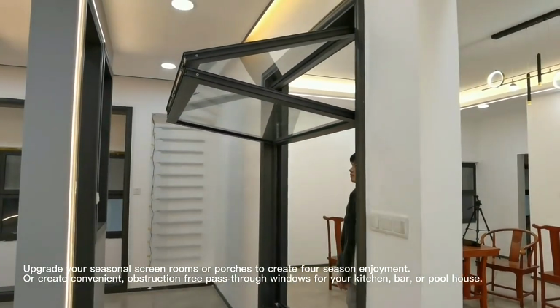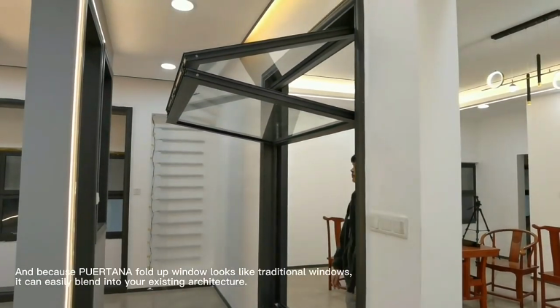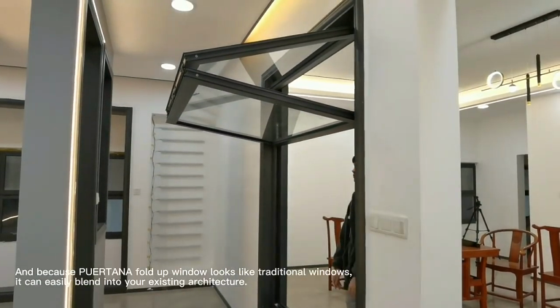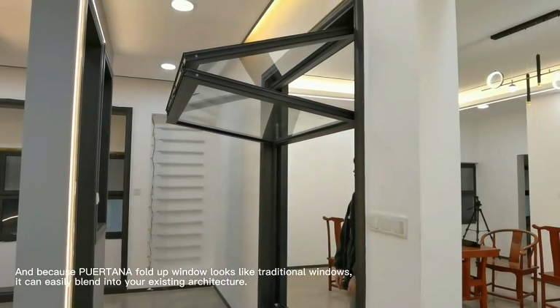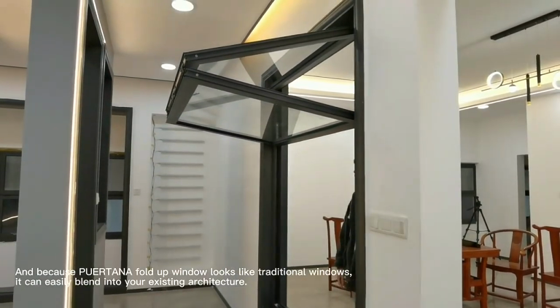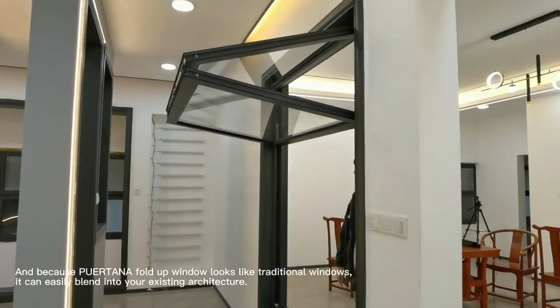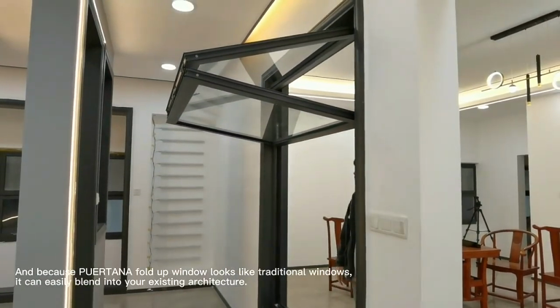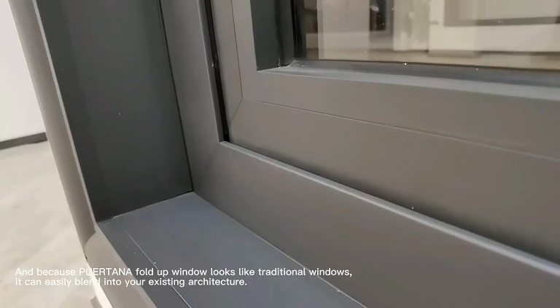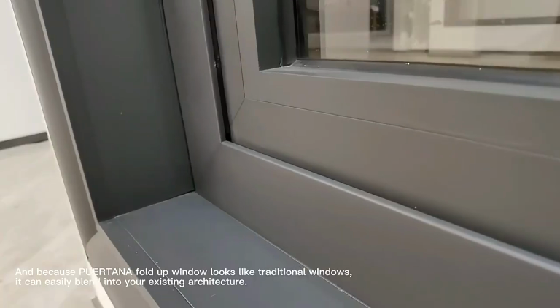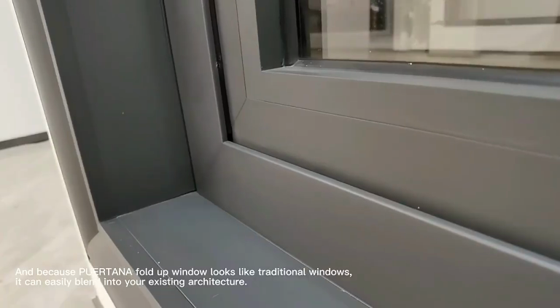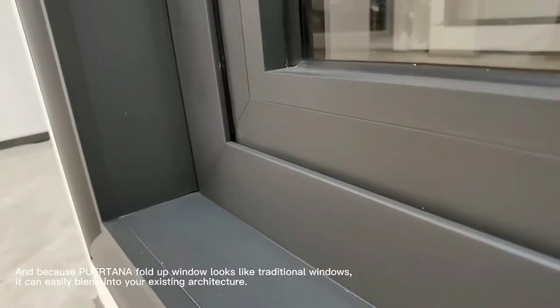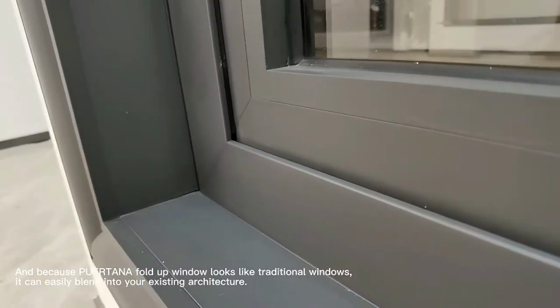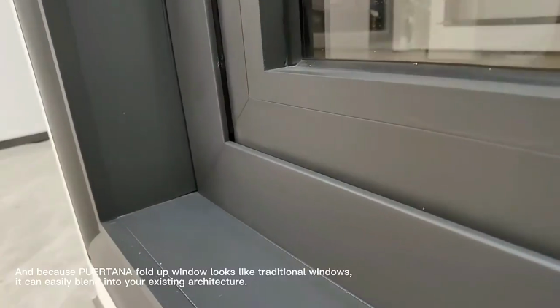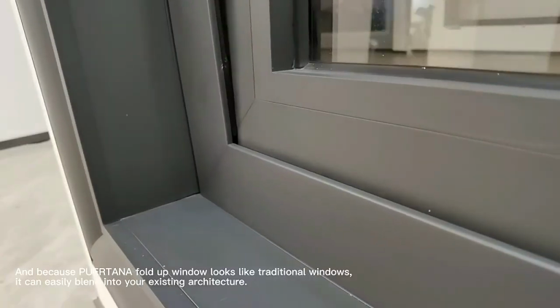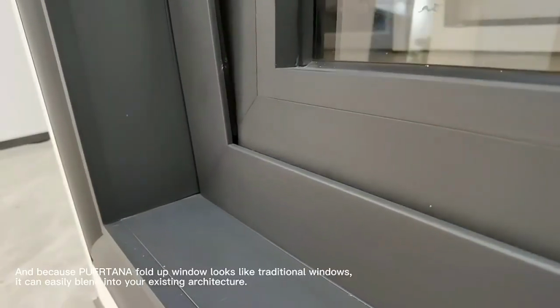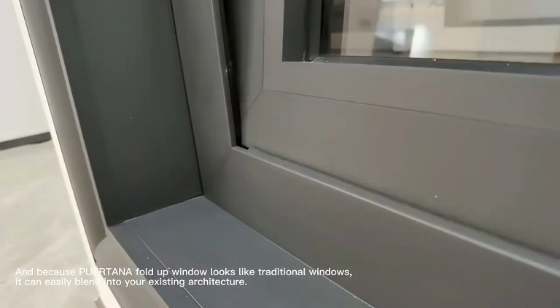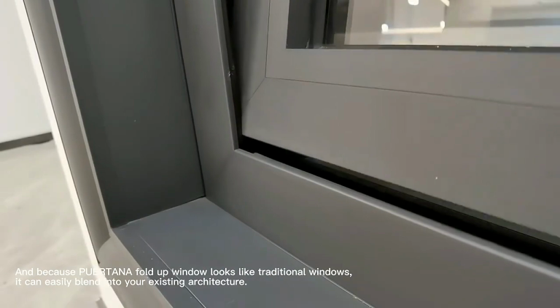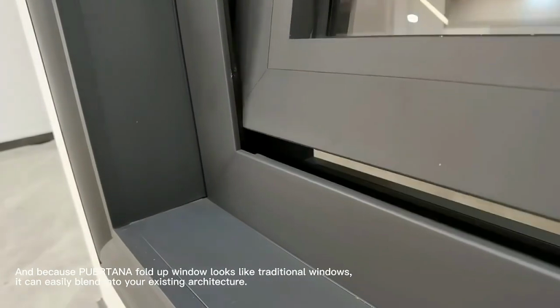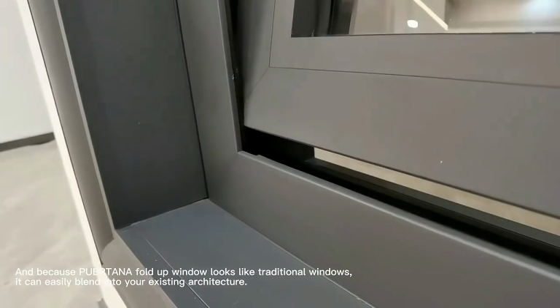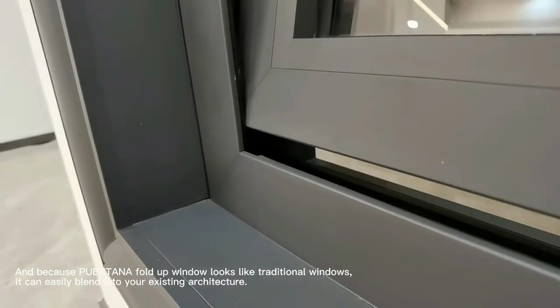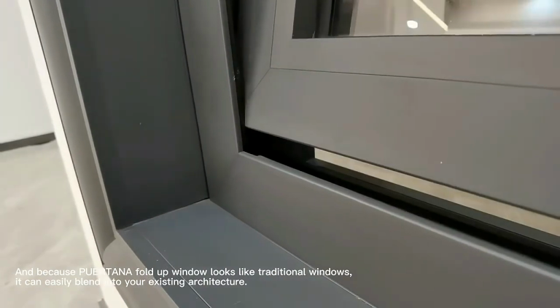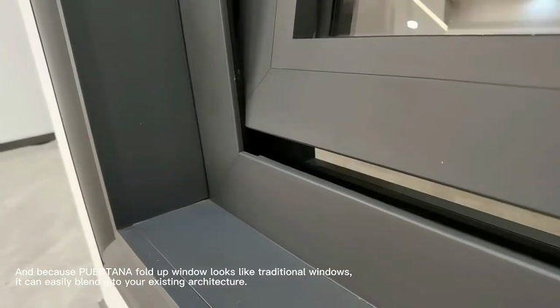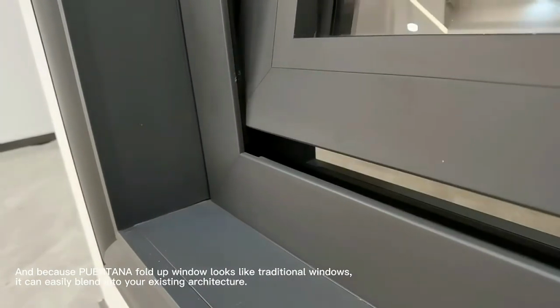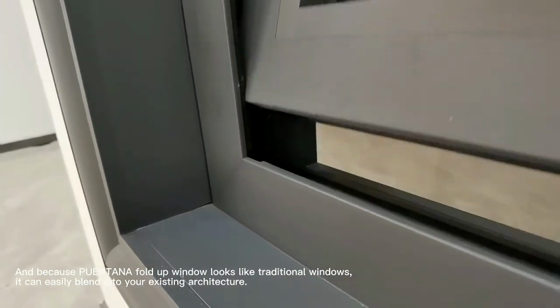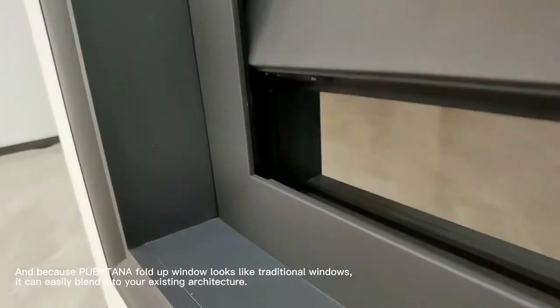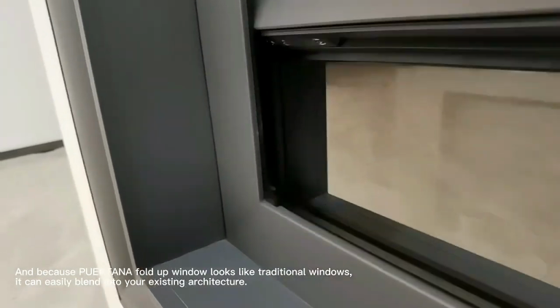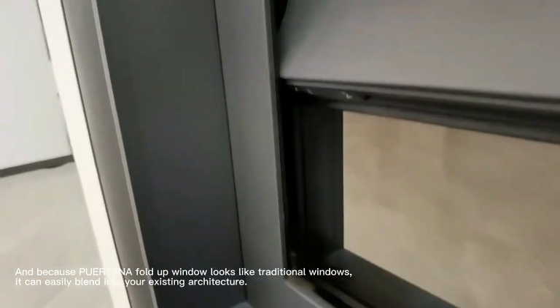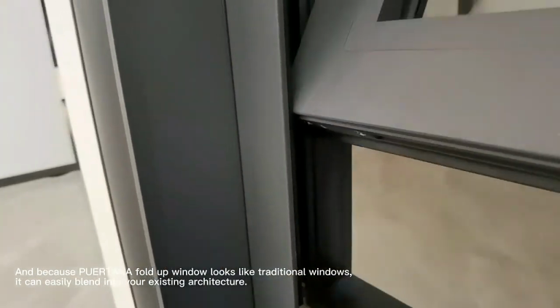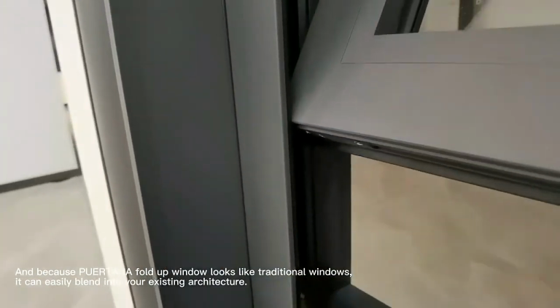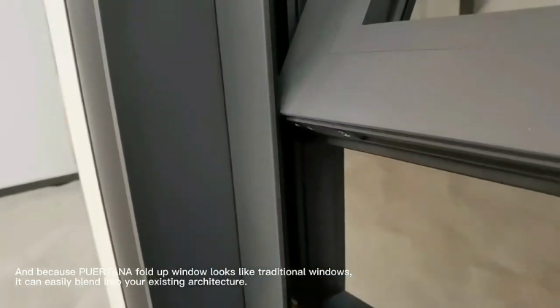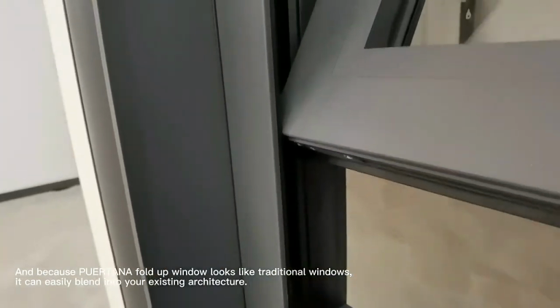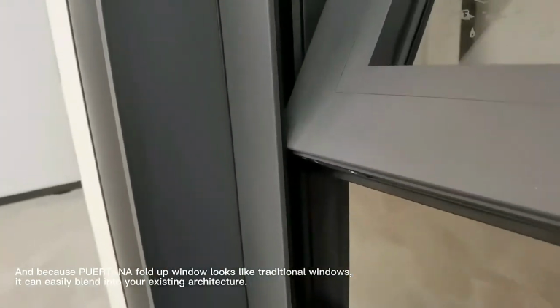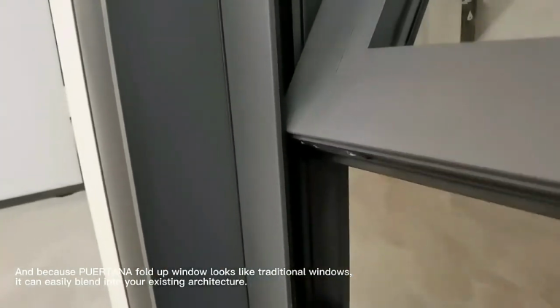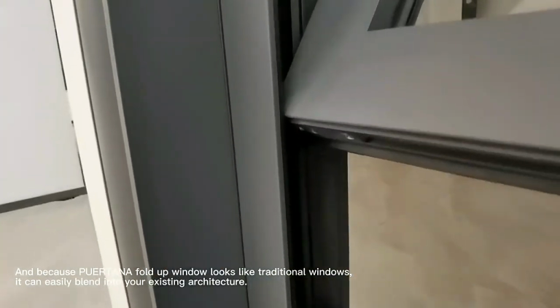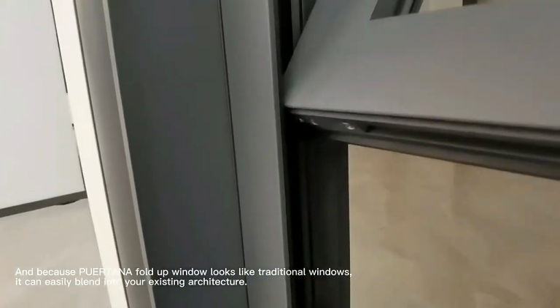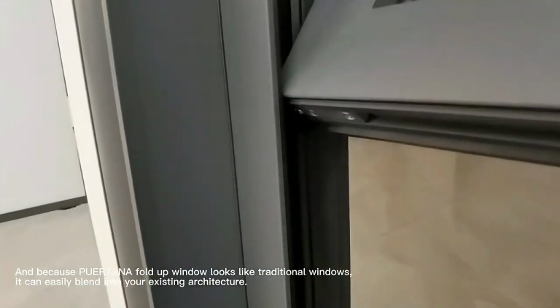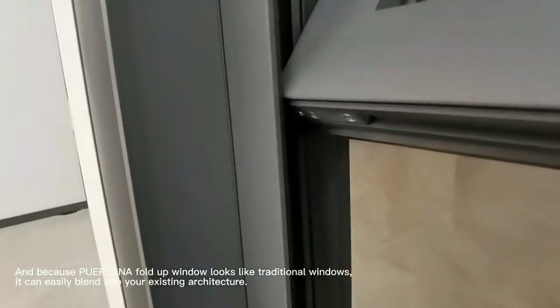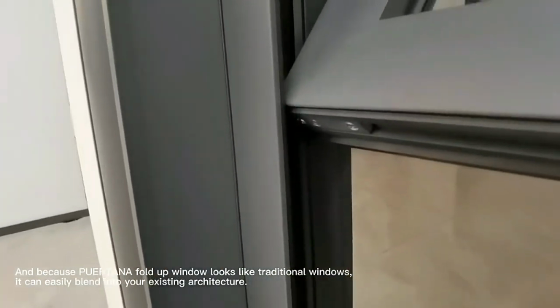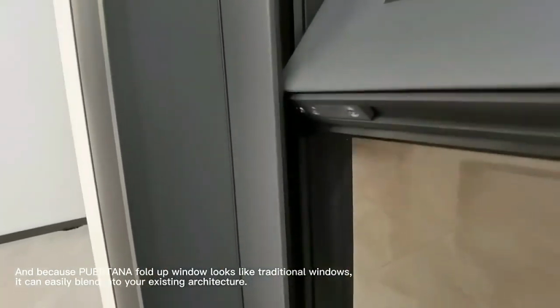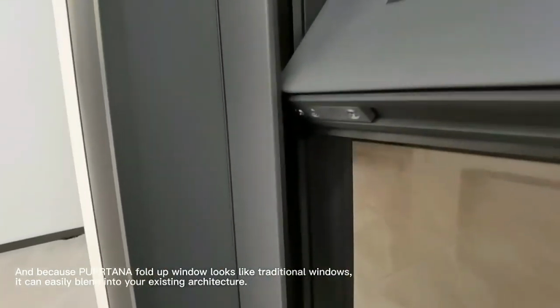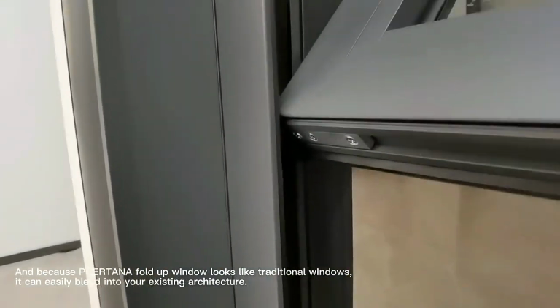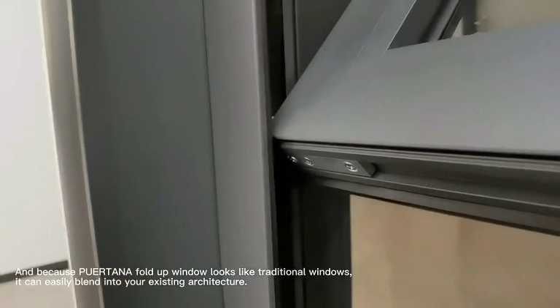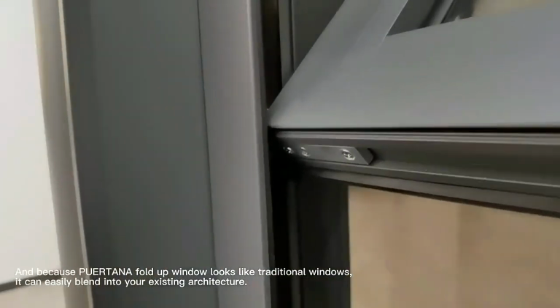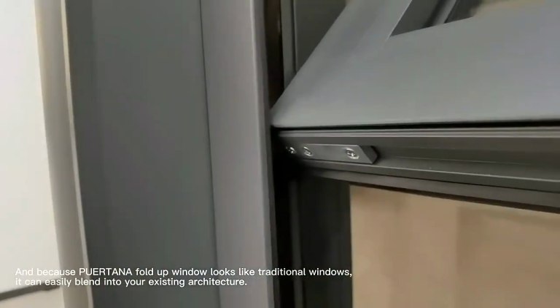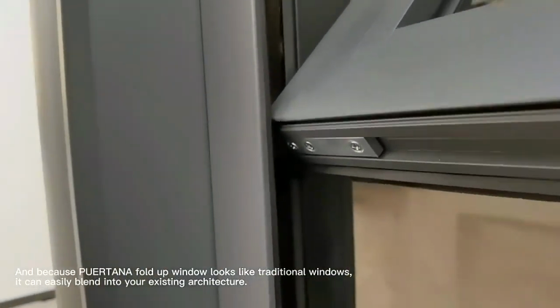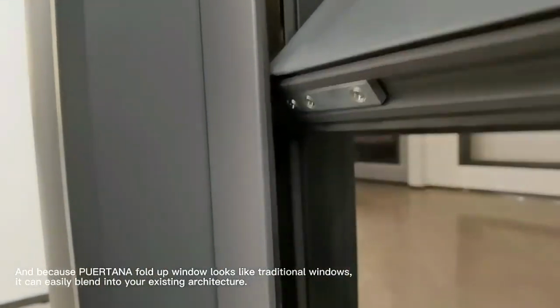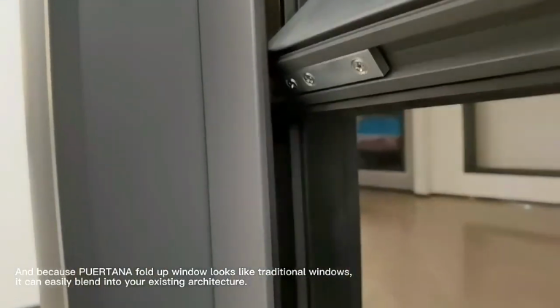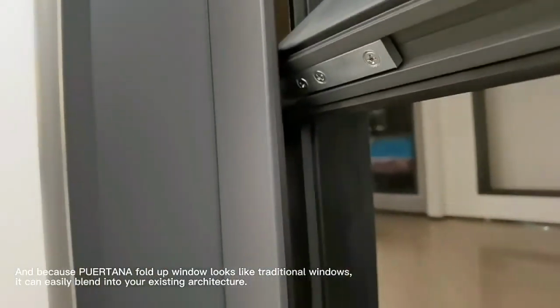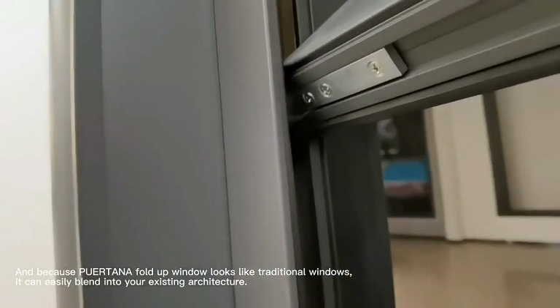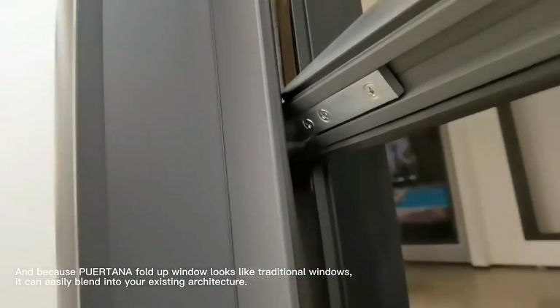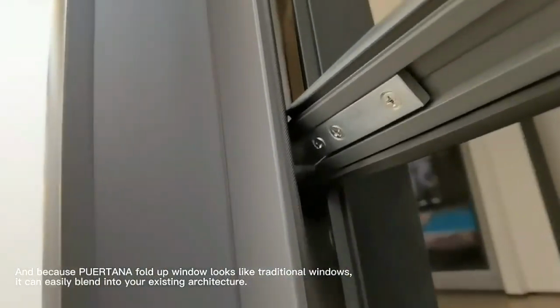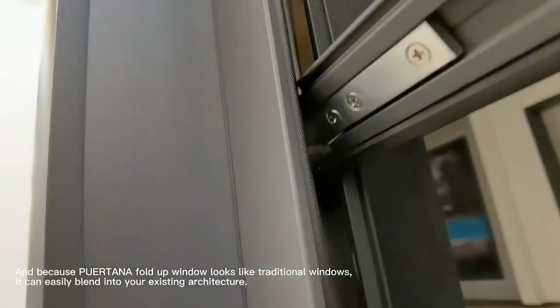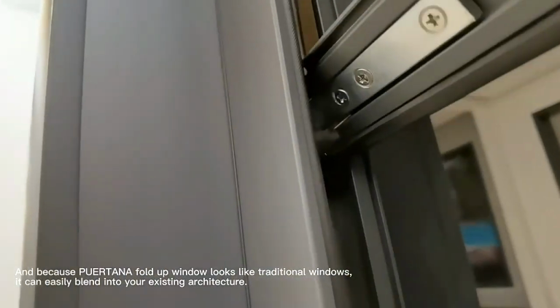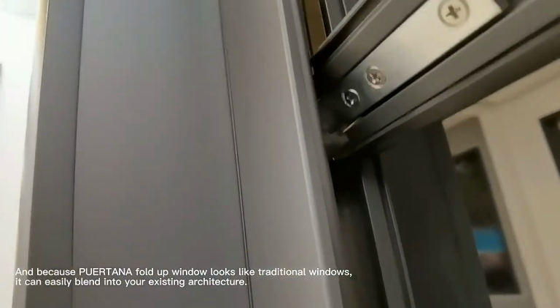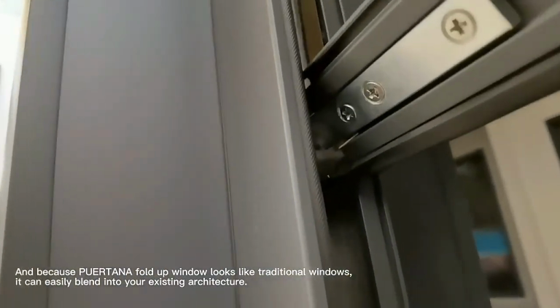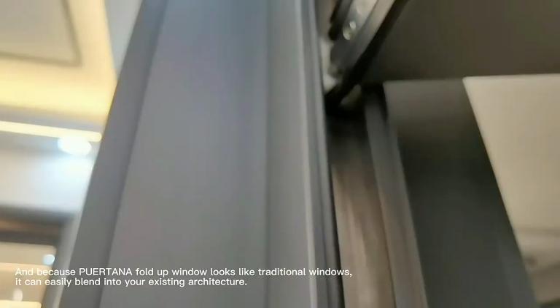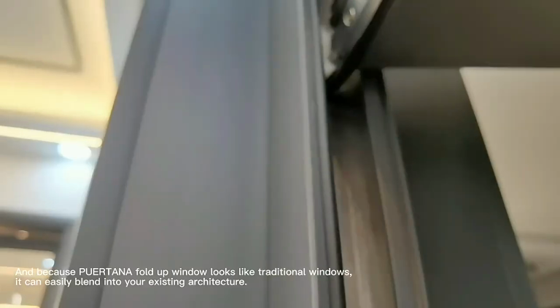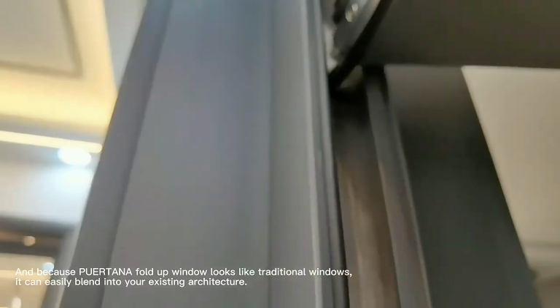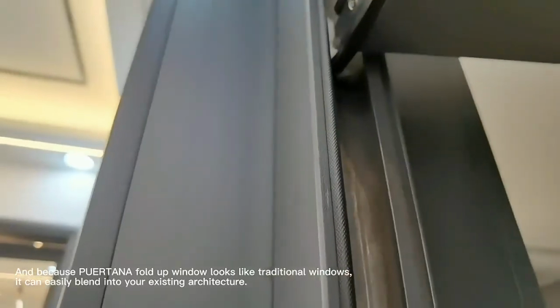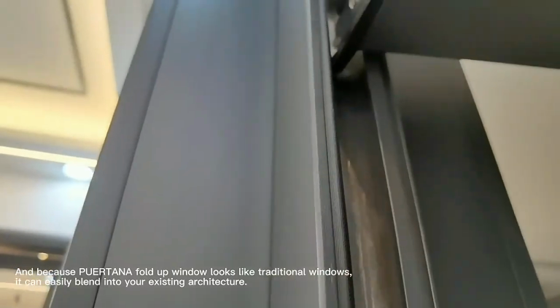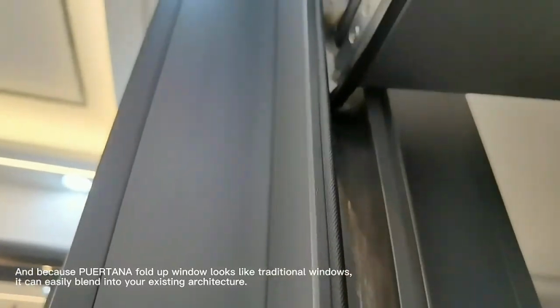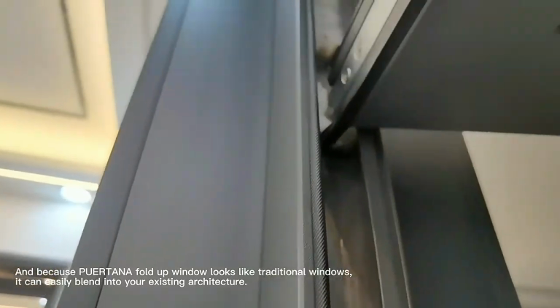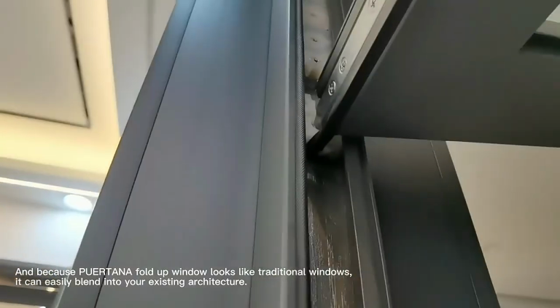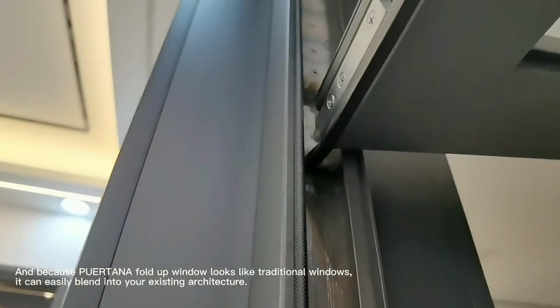And because Portena fold-up window looks like traditional windows, it can easily blend into your existing architecture.